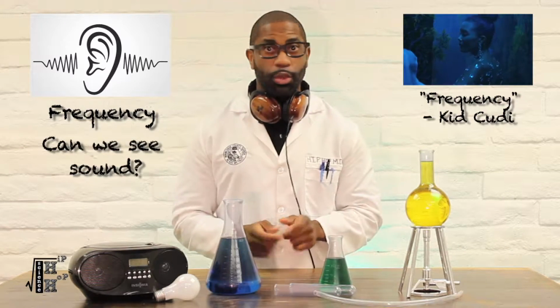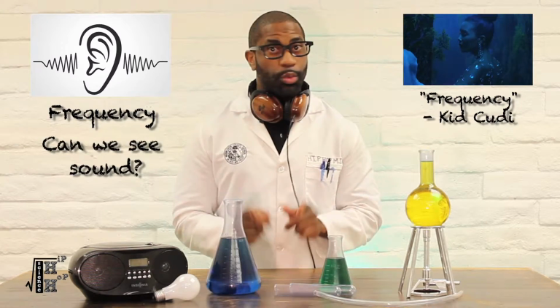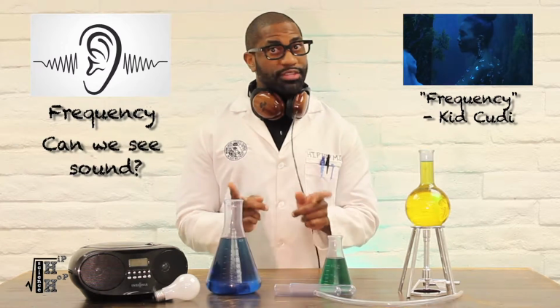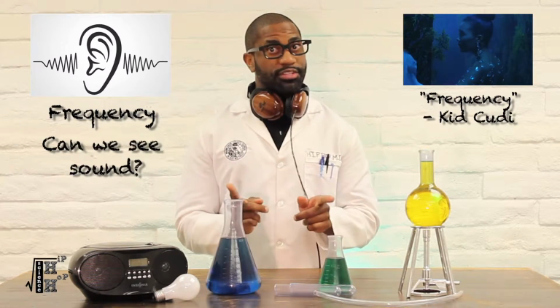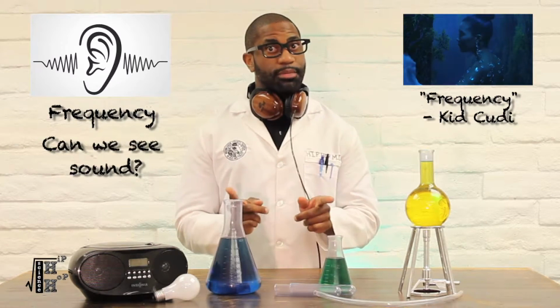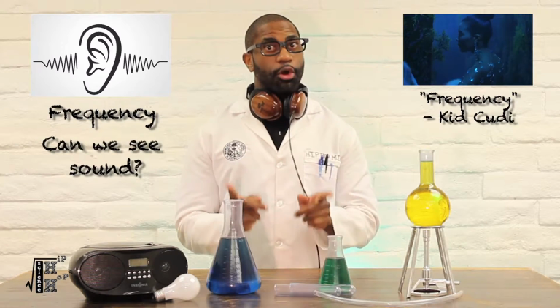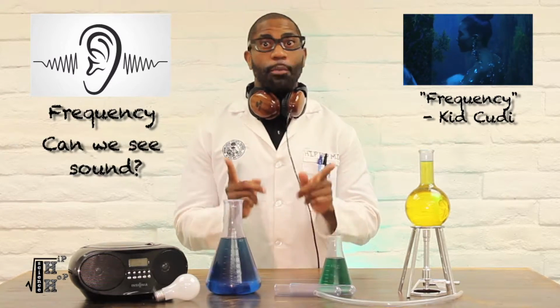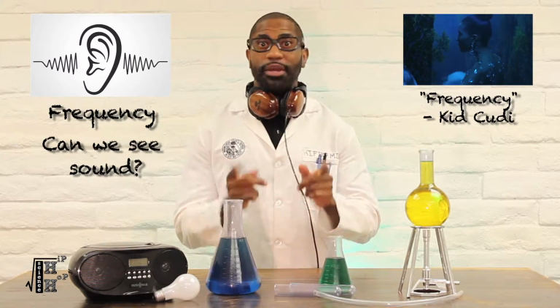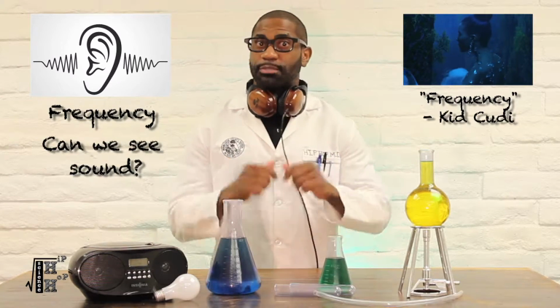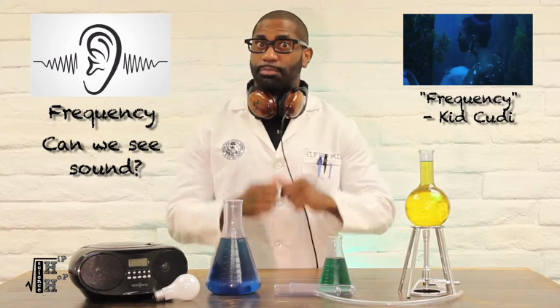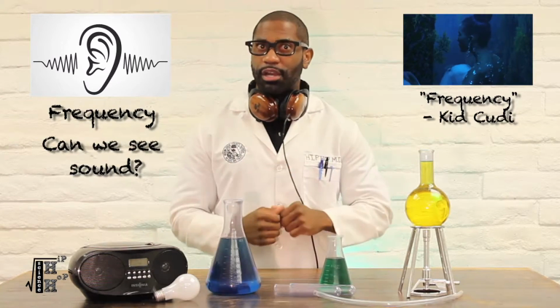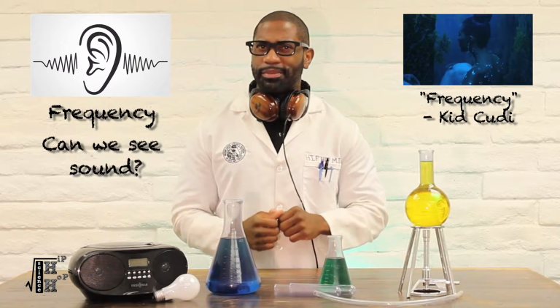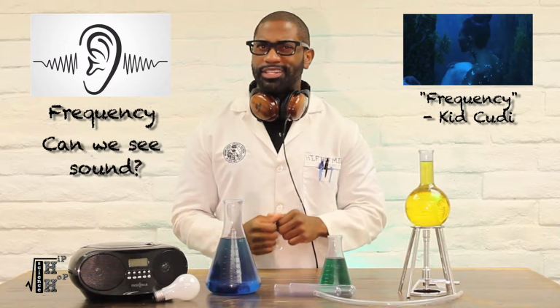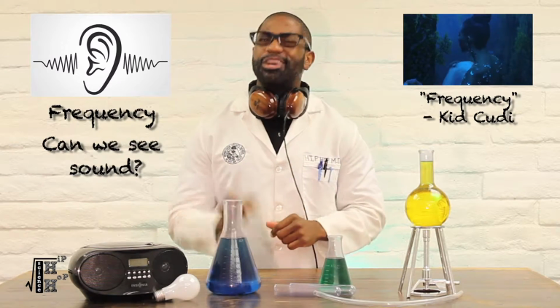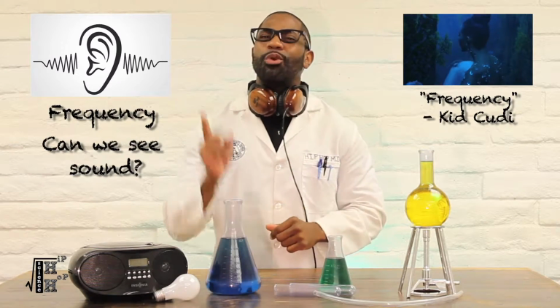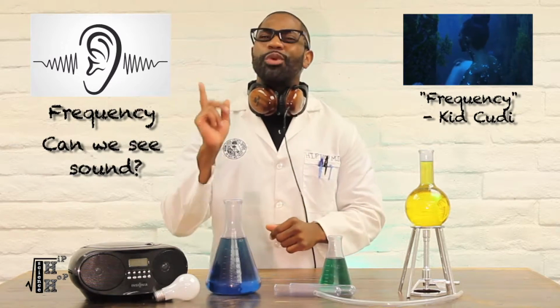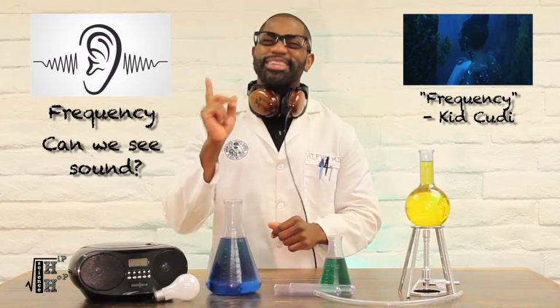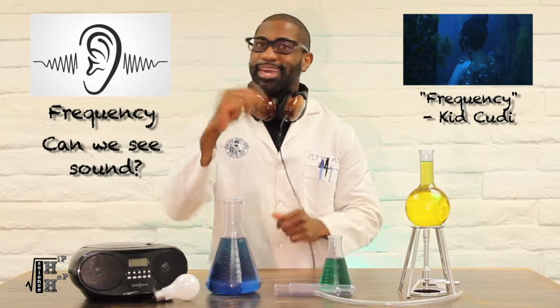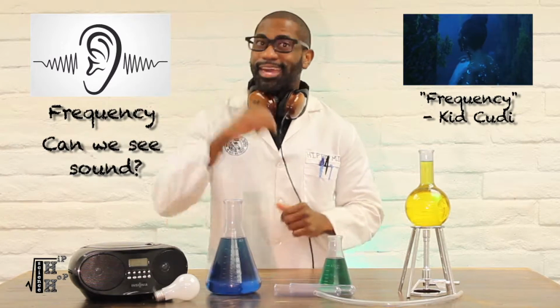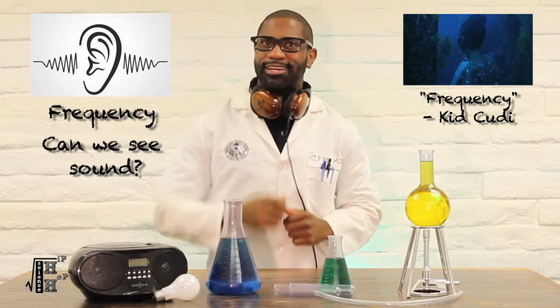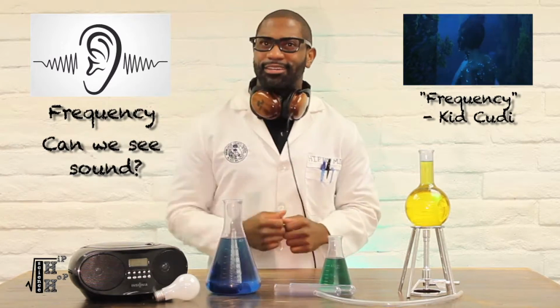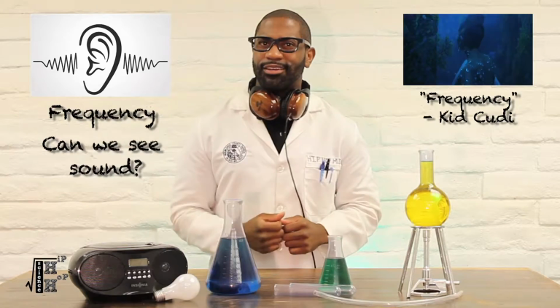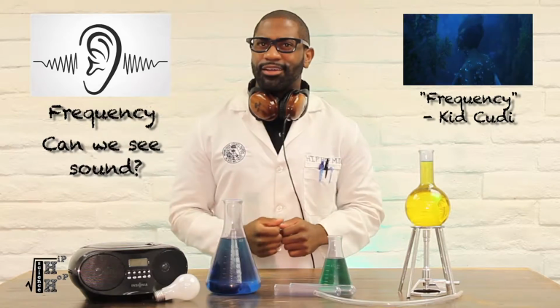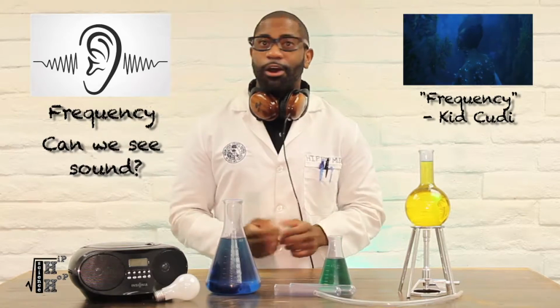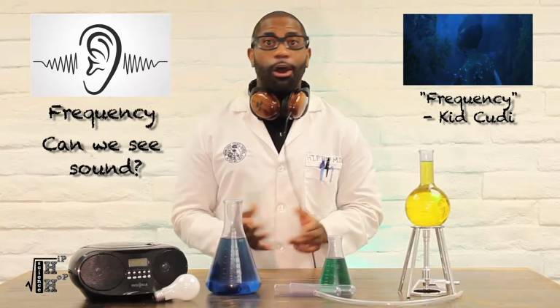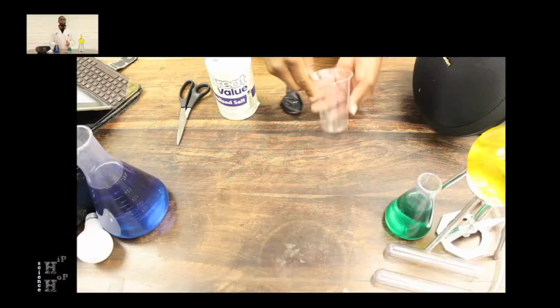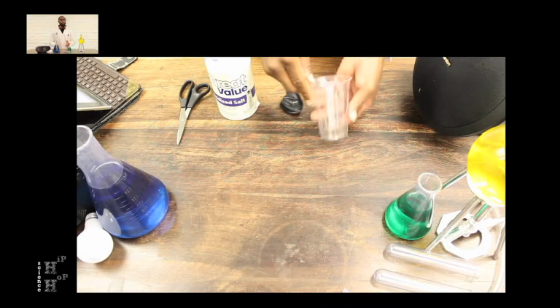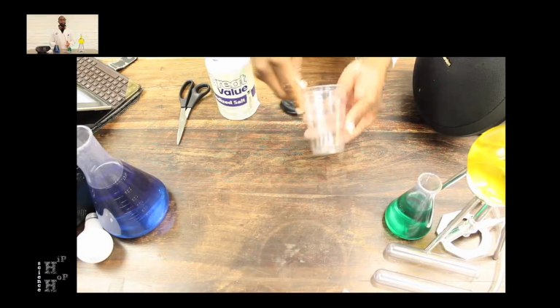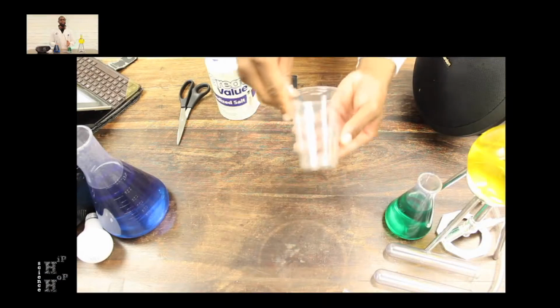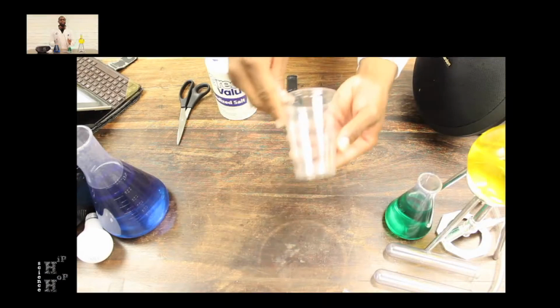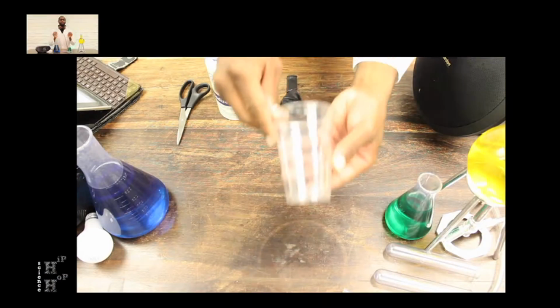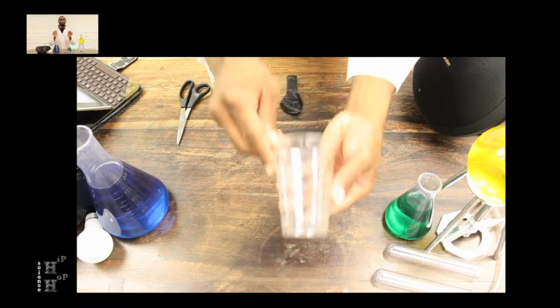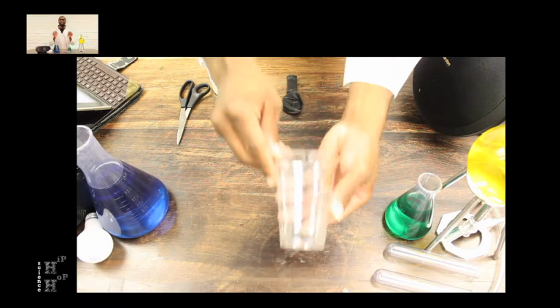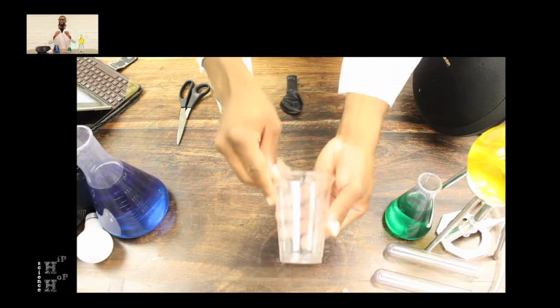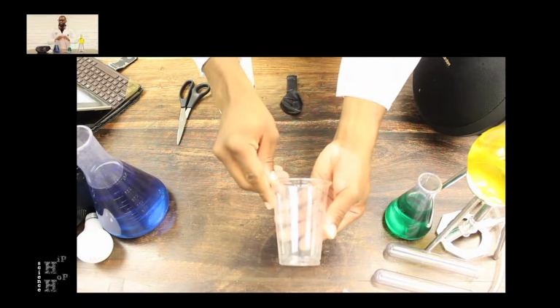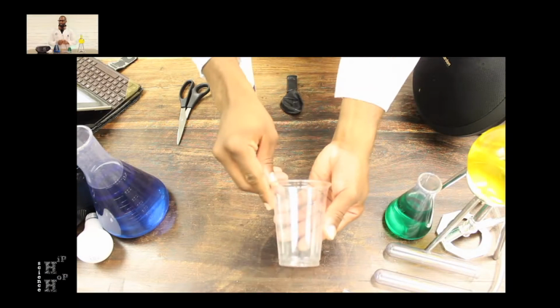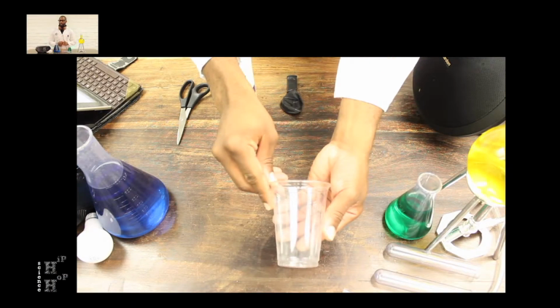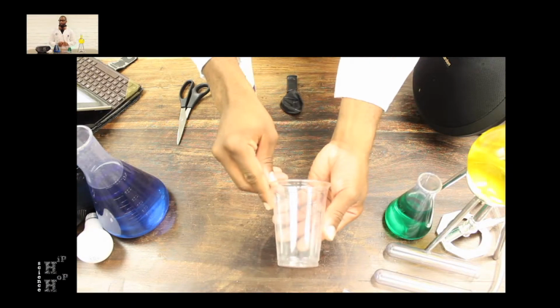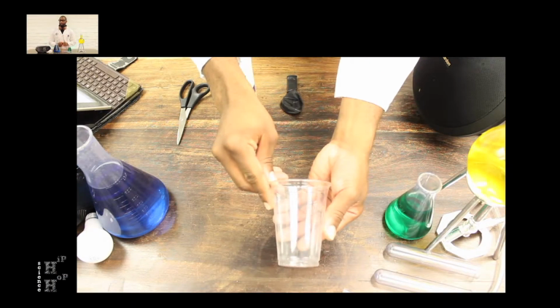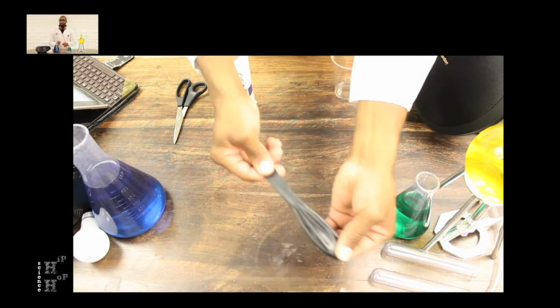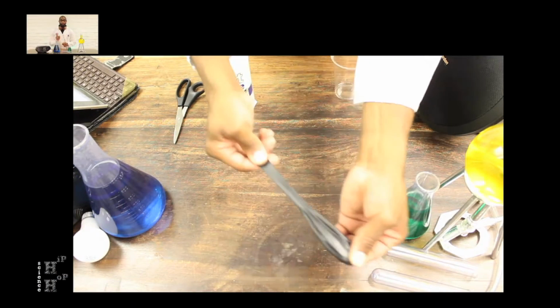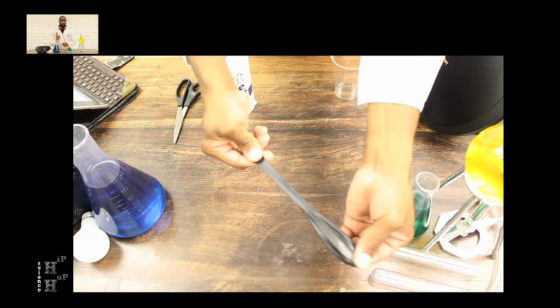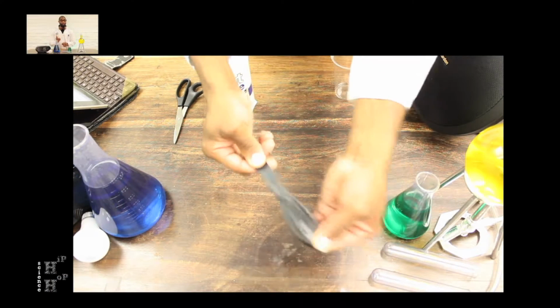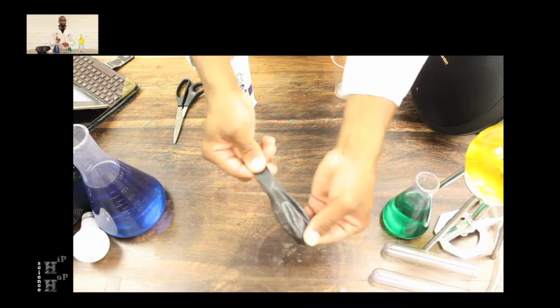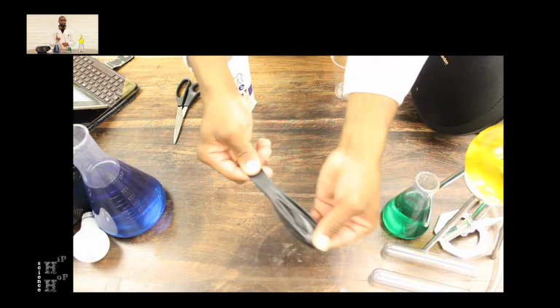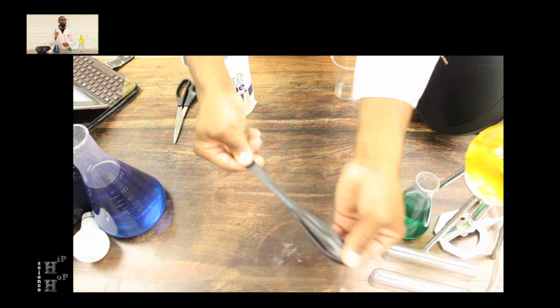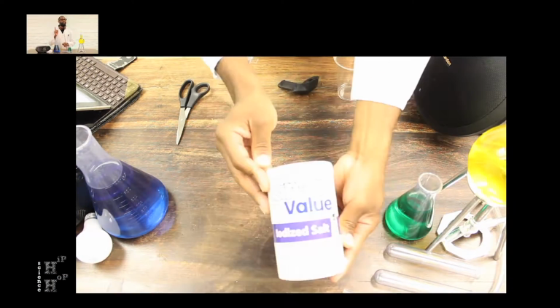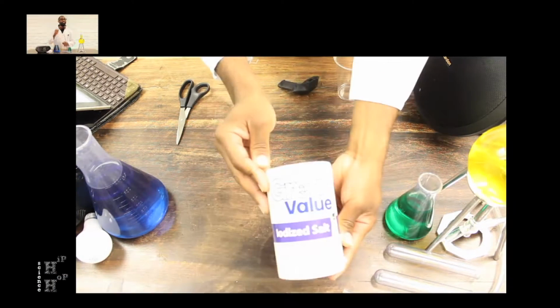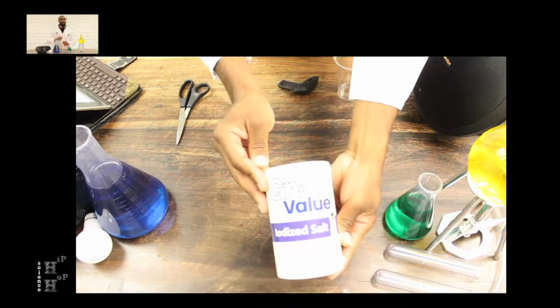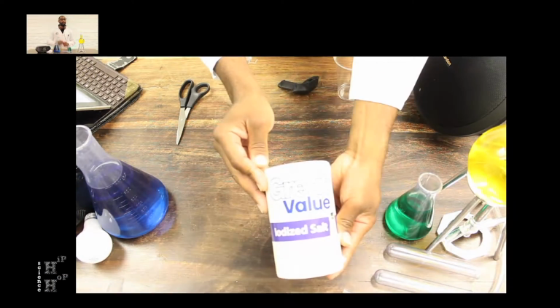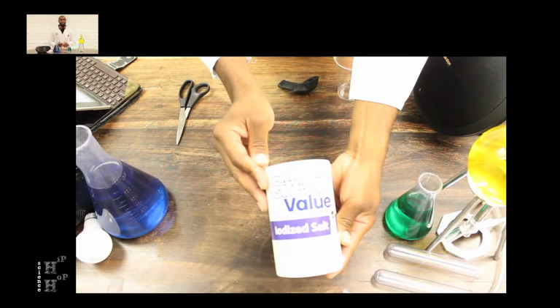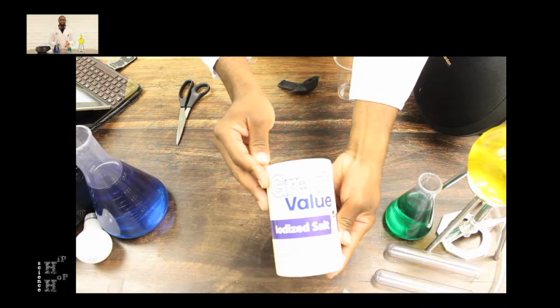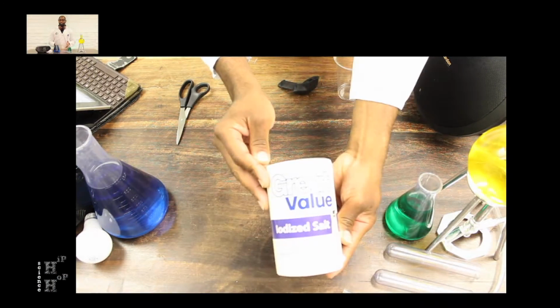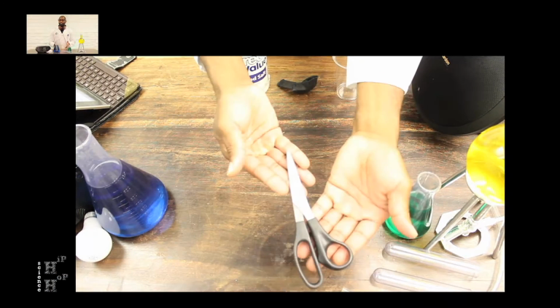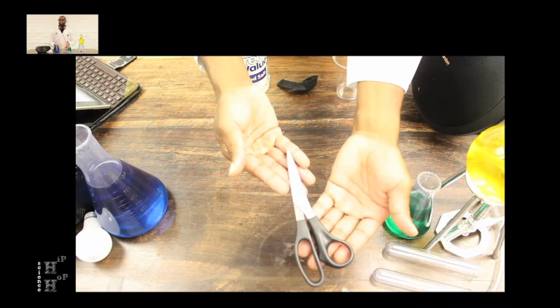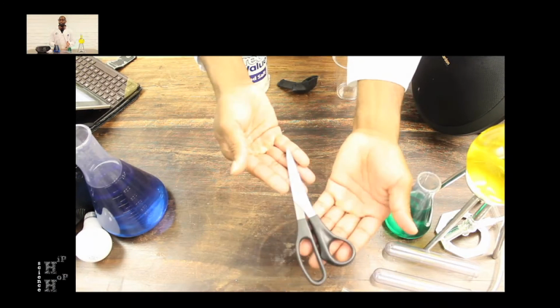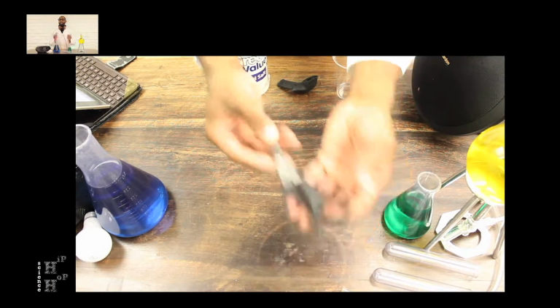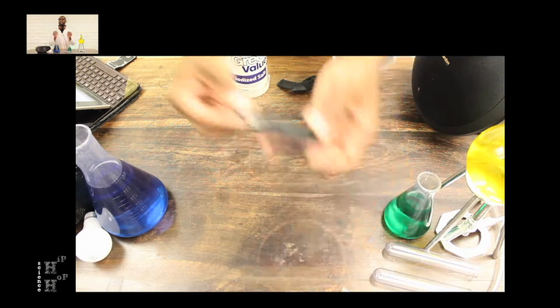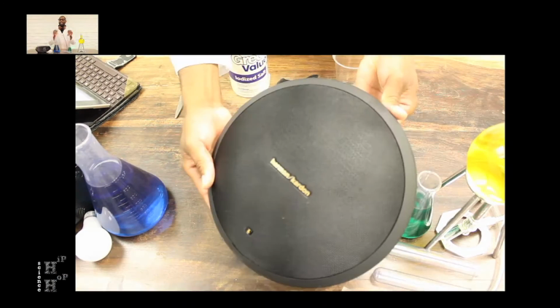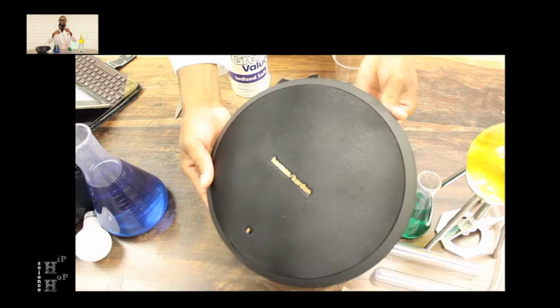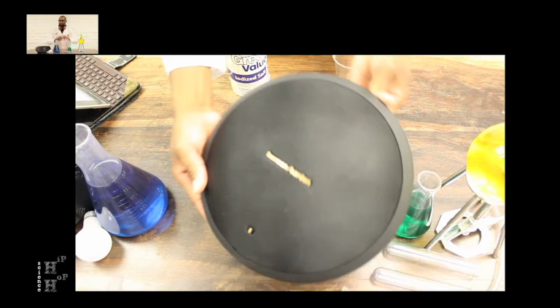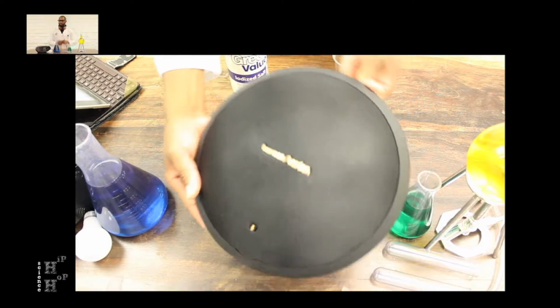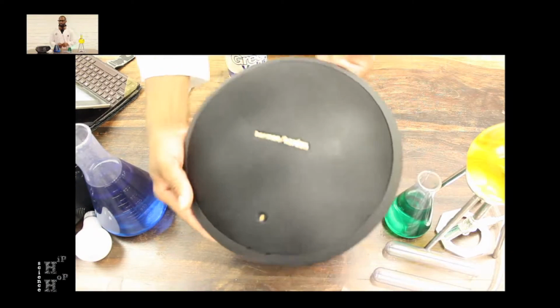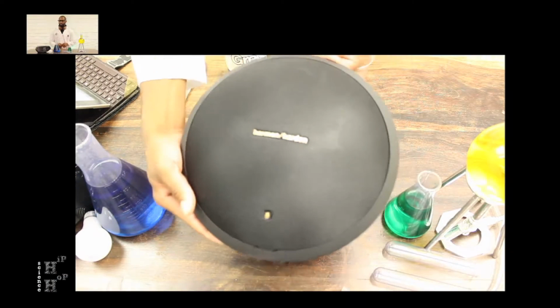With this simple home experiment, we can. All you need is a plastic cup, a balloon, salt, scissors, and a speaker.